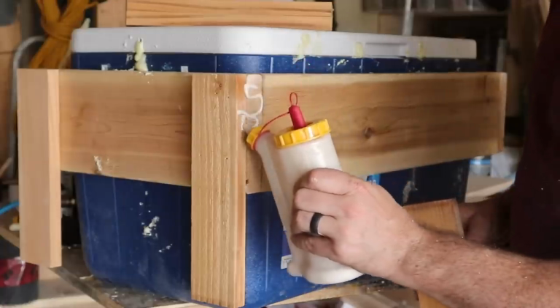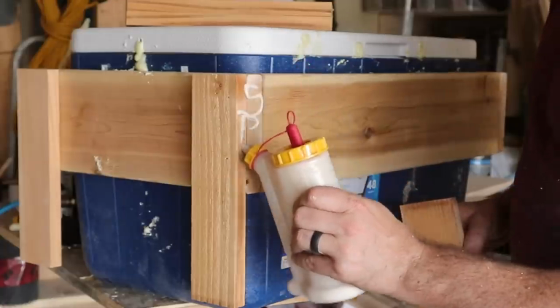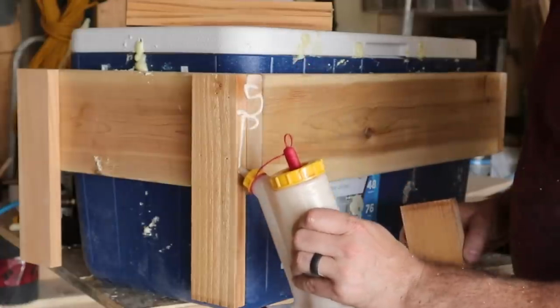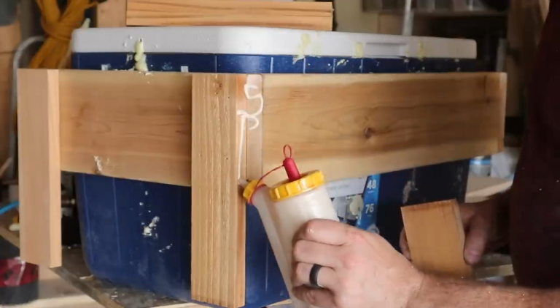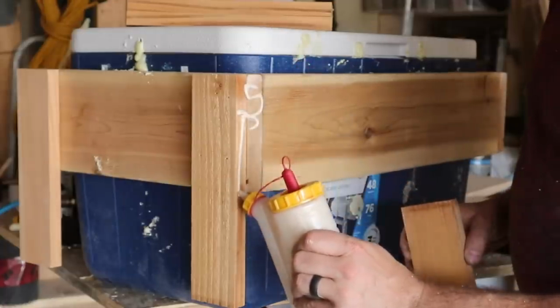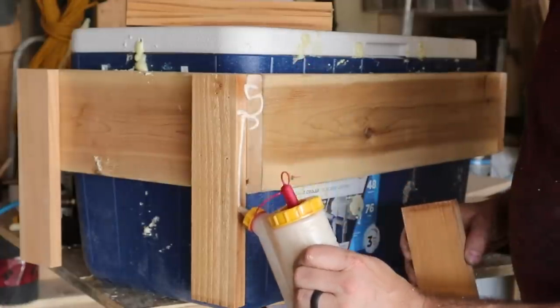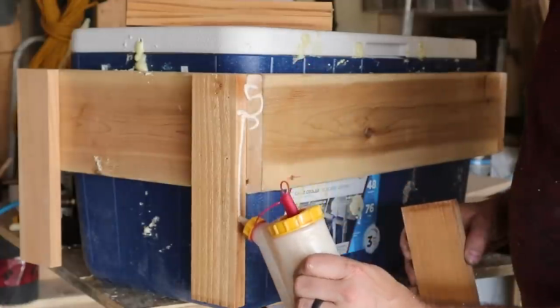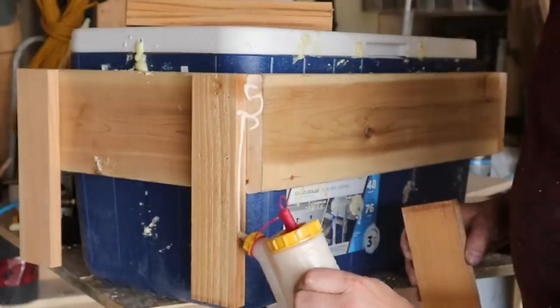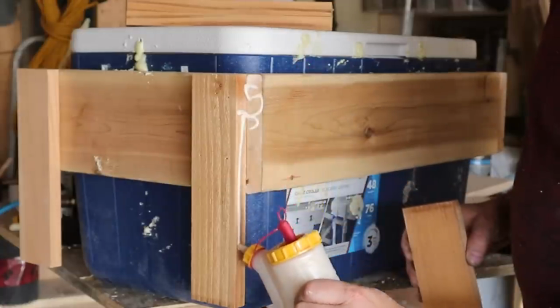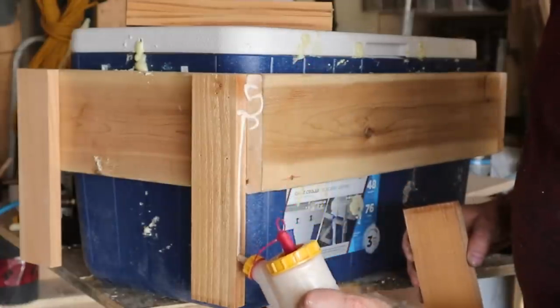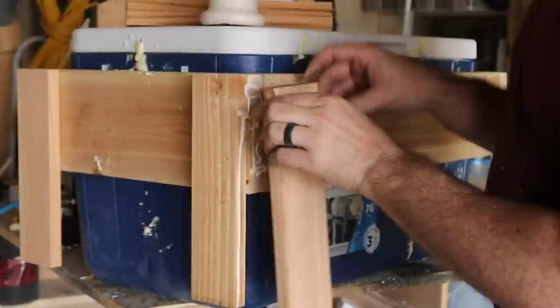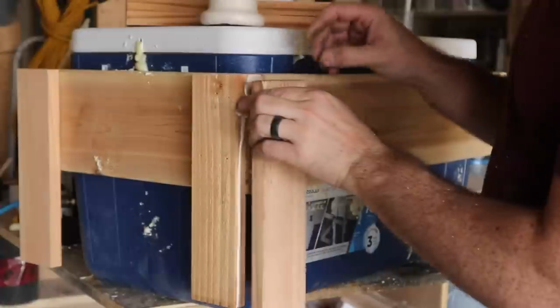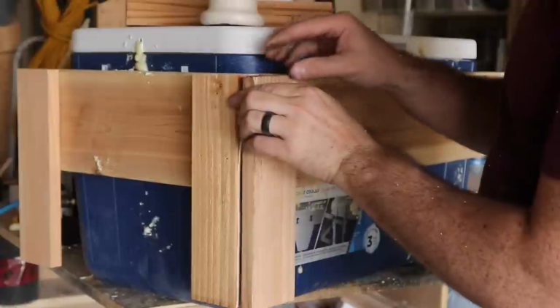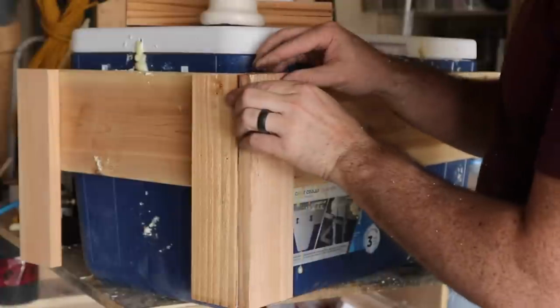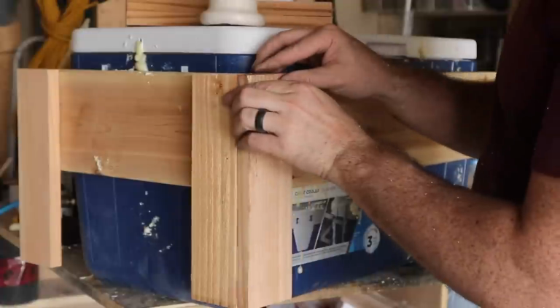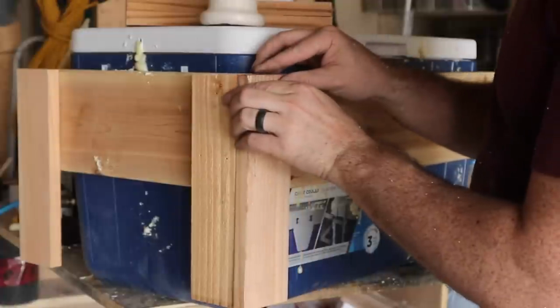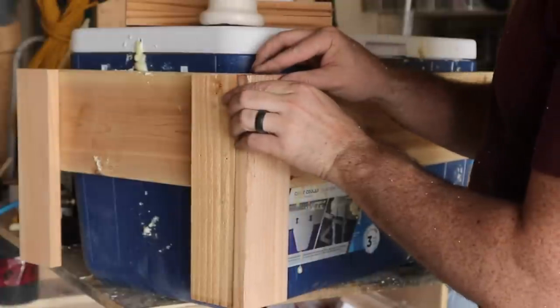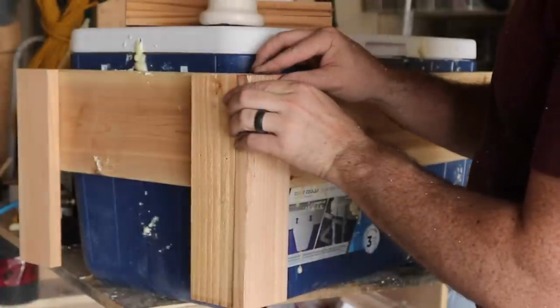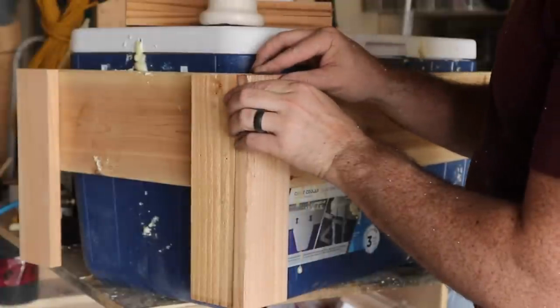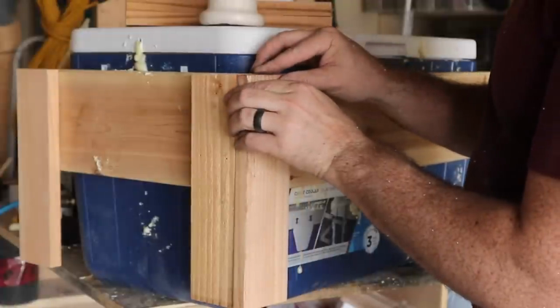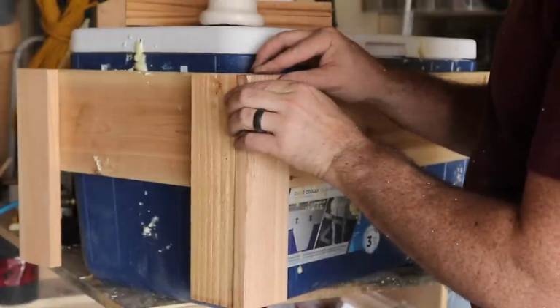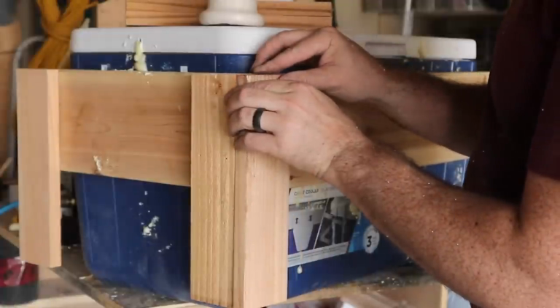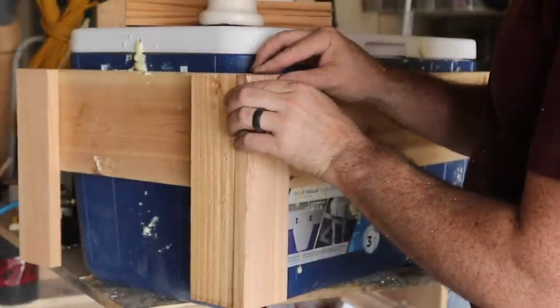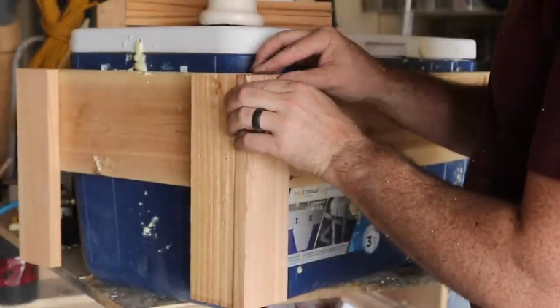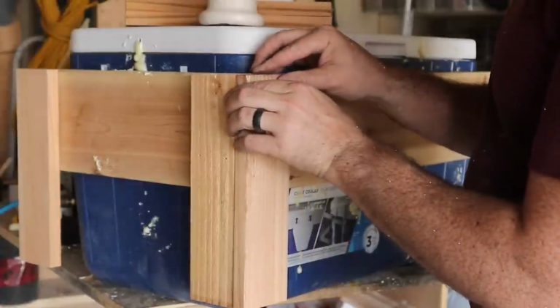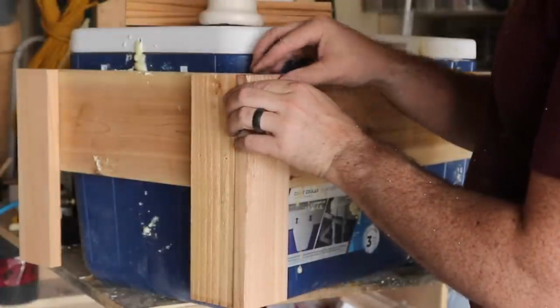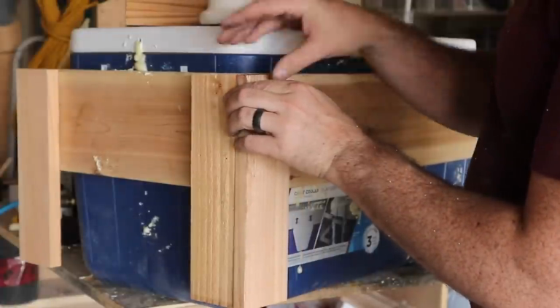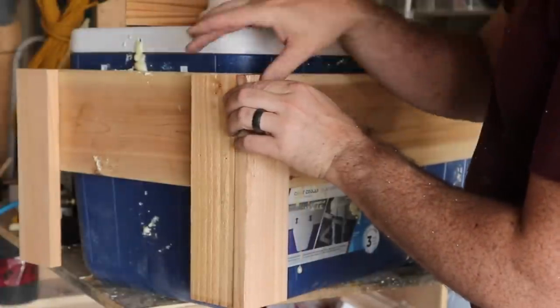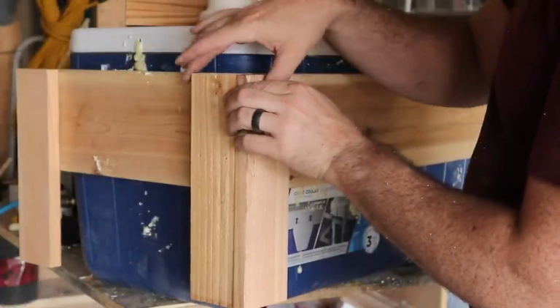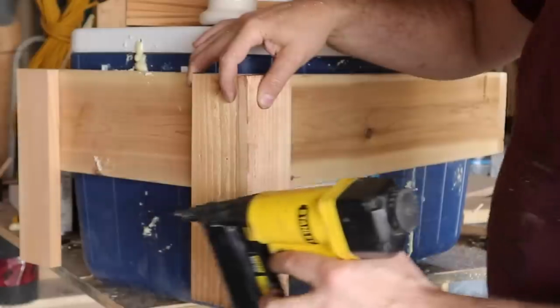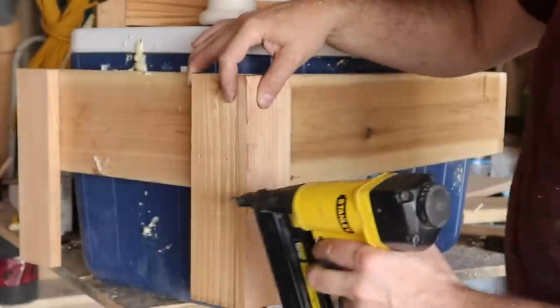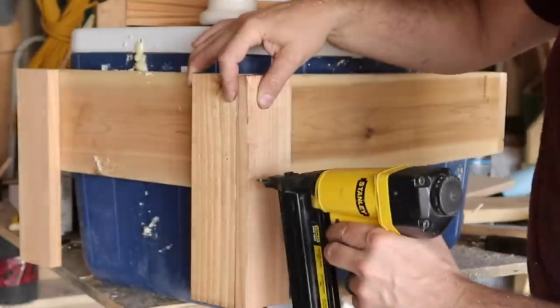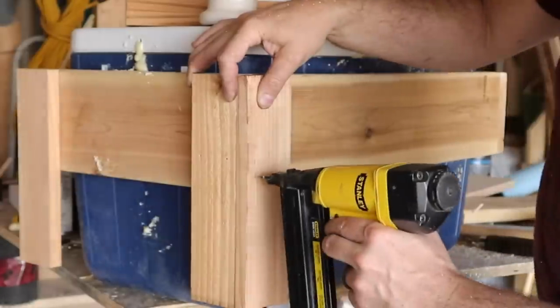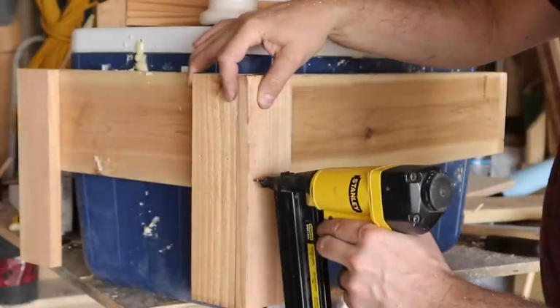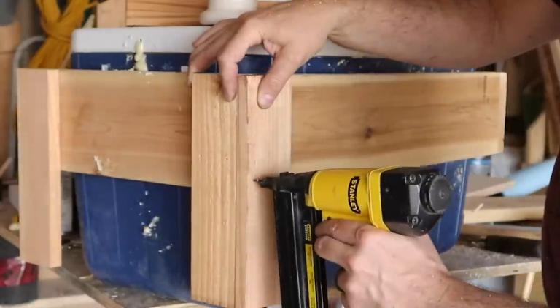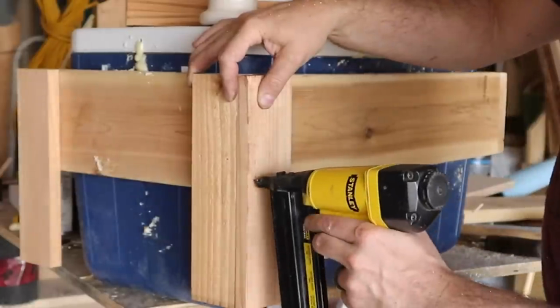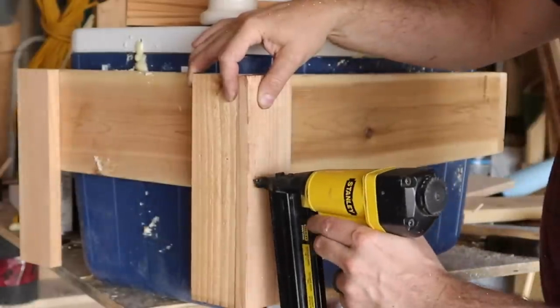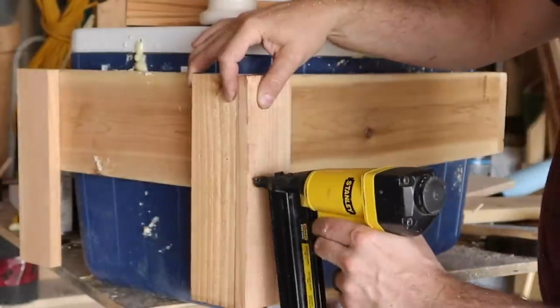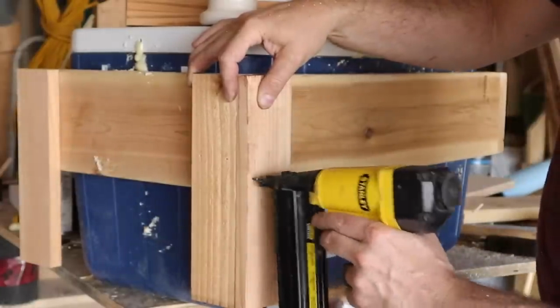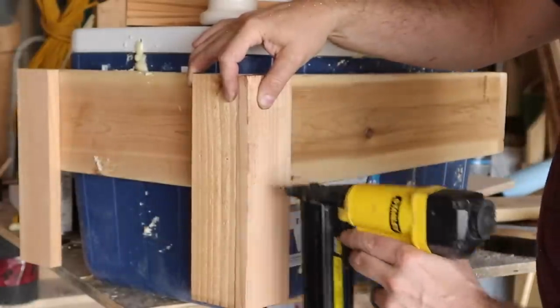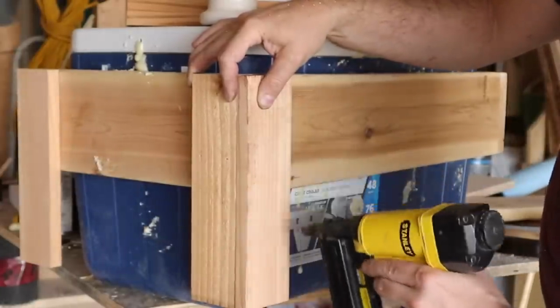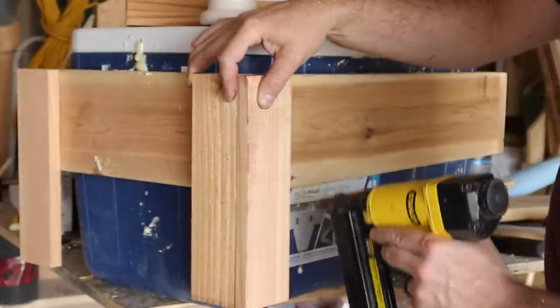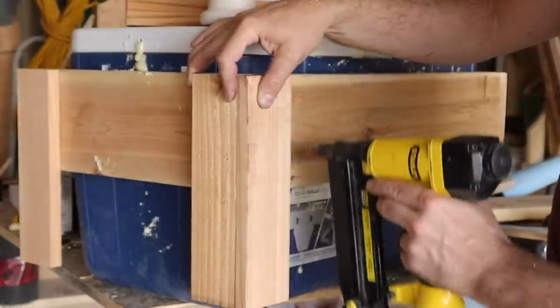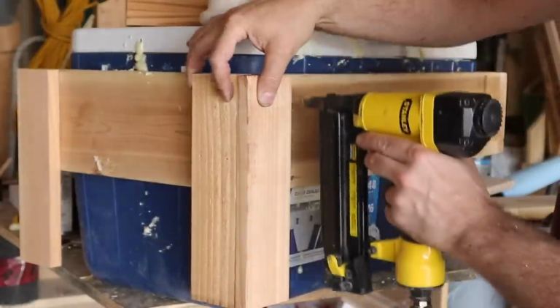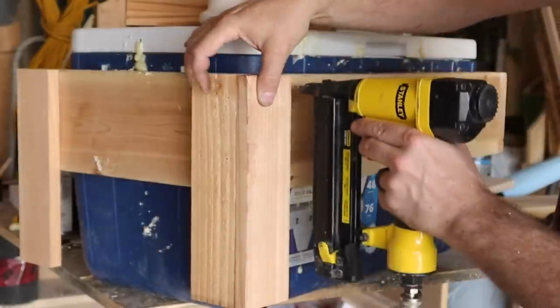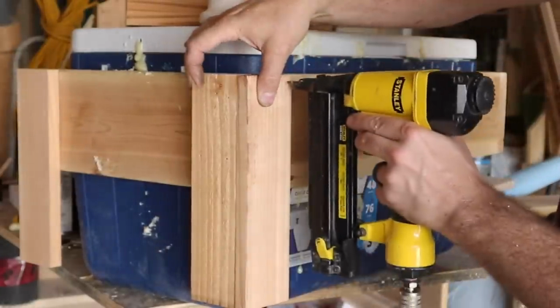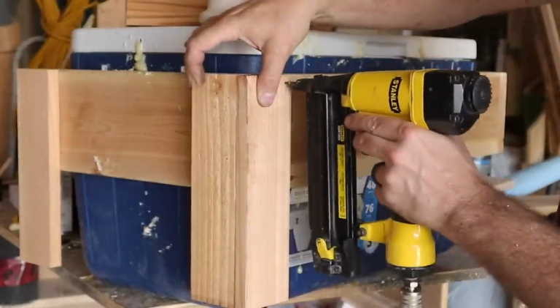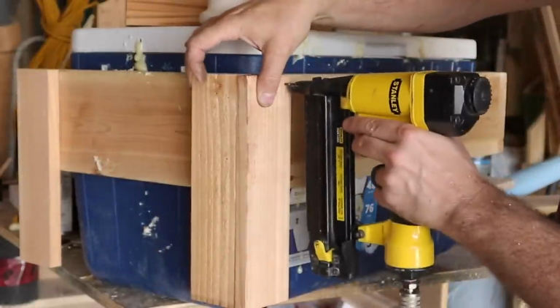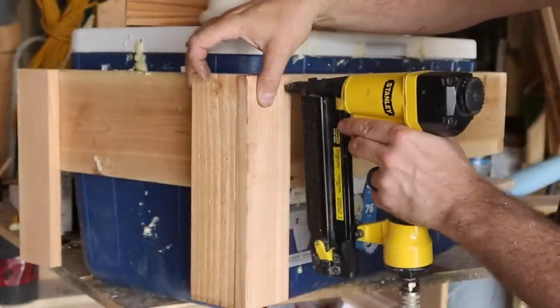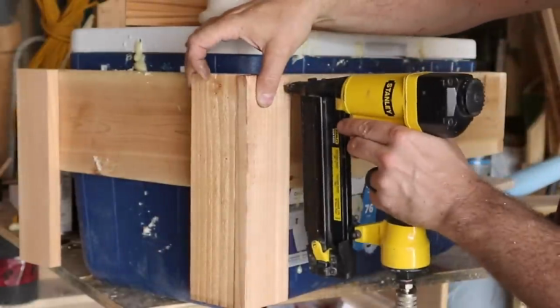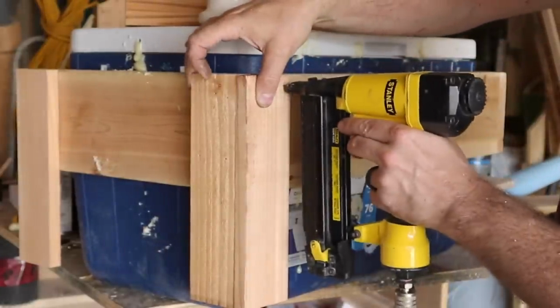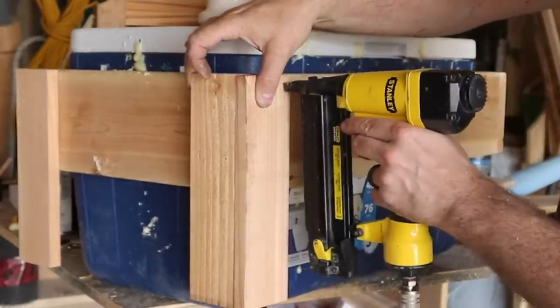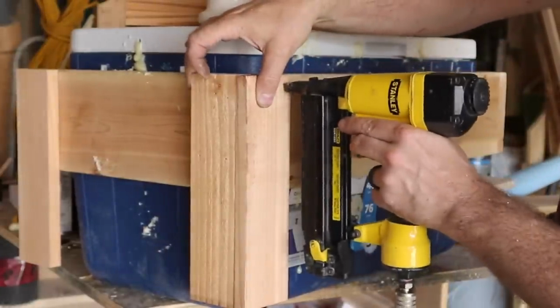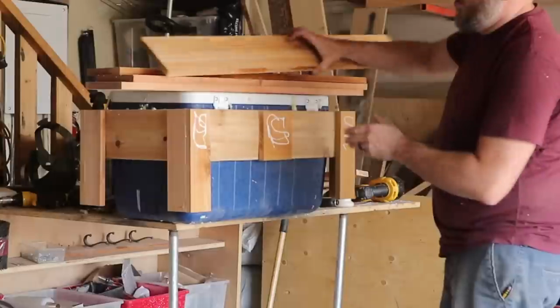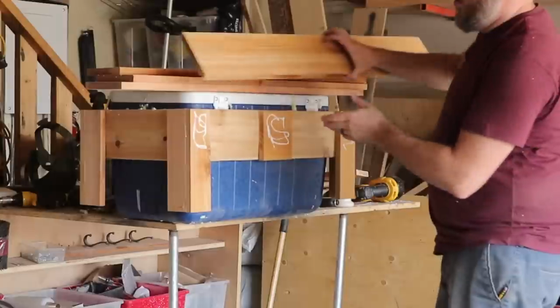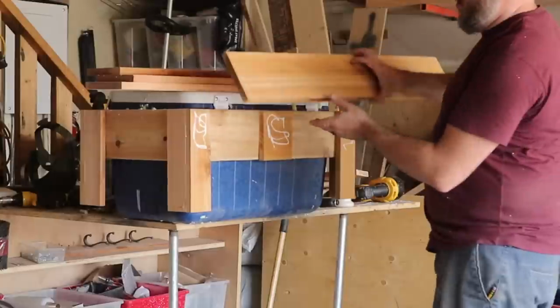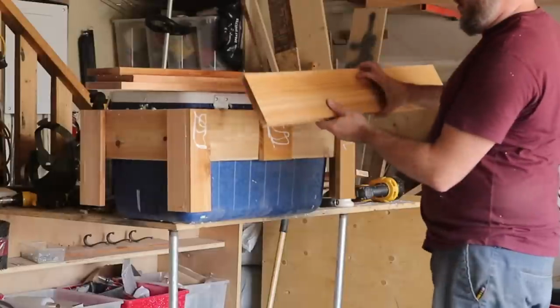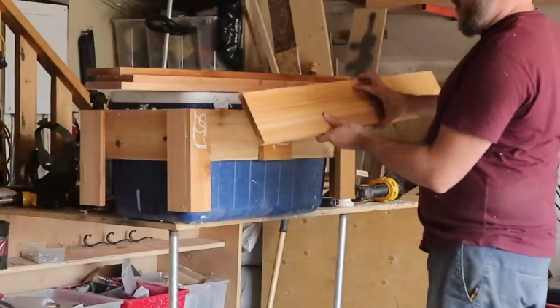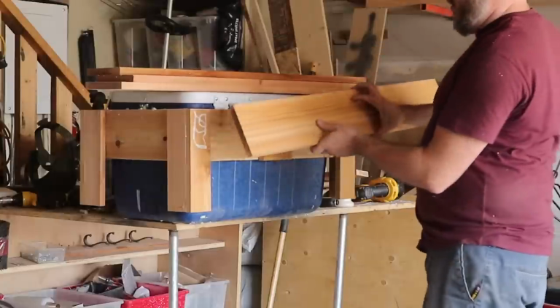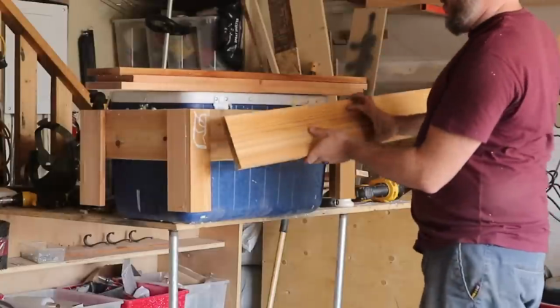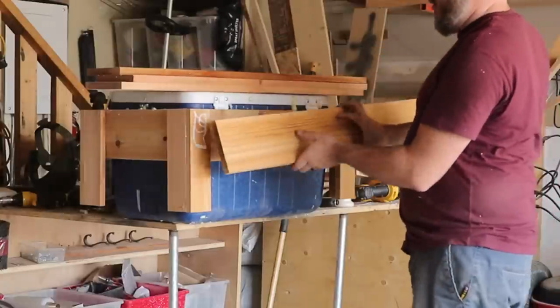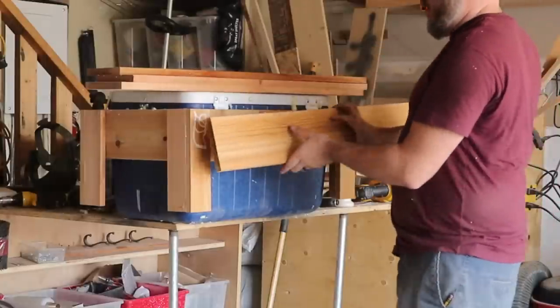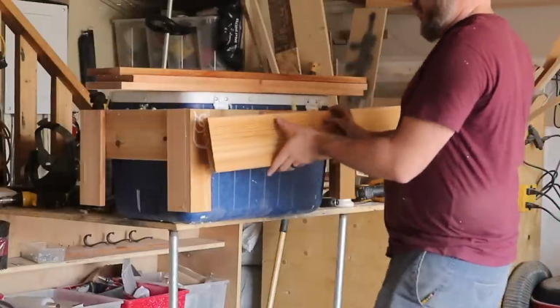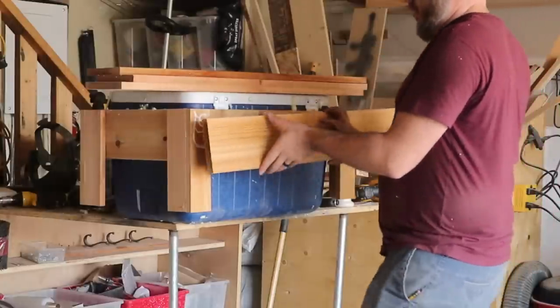Typhon 3 and brad nails were the stars of the show when it came to assembling the inner frame and as well the majority of the outer frame of the cooler.